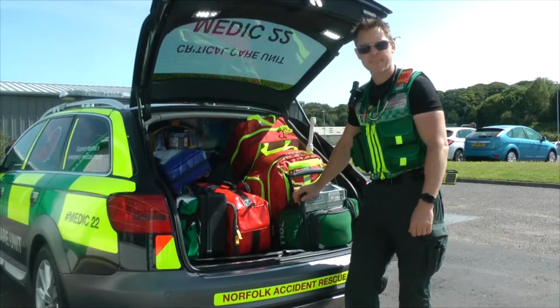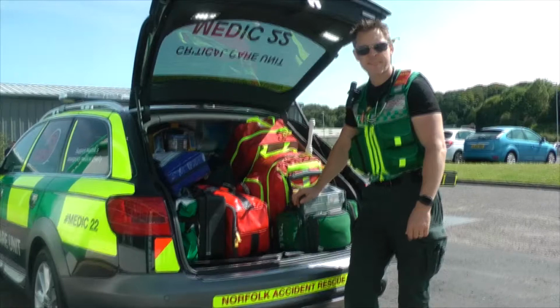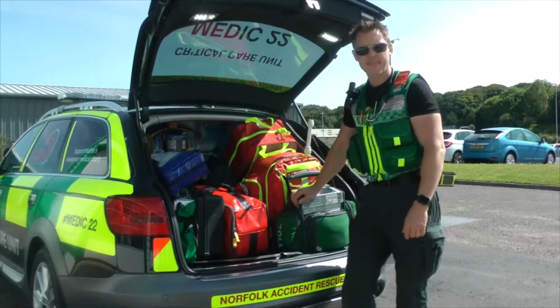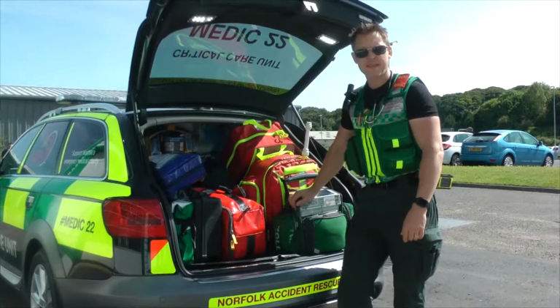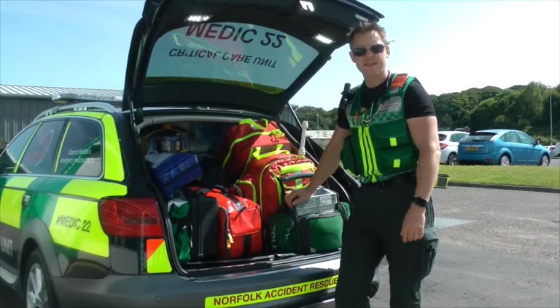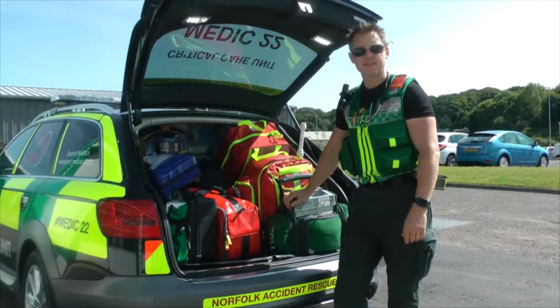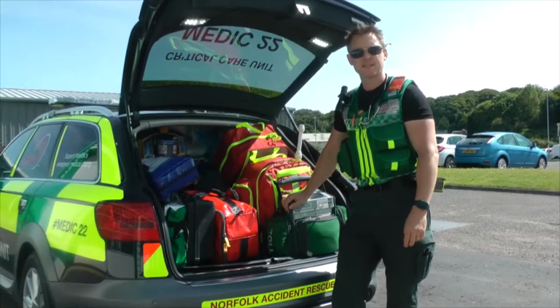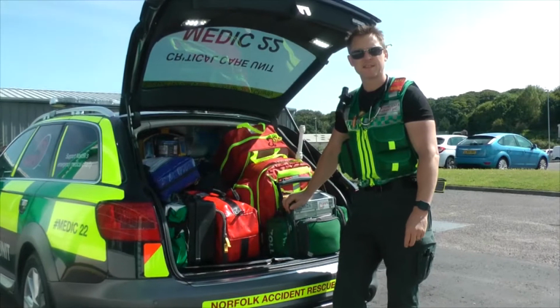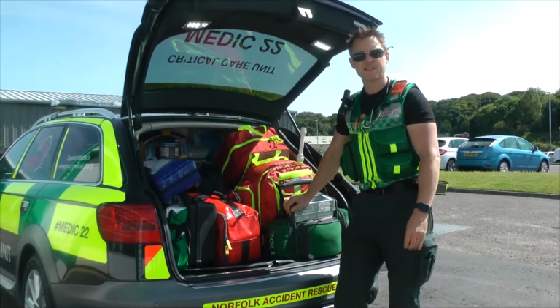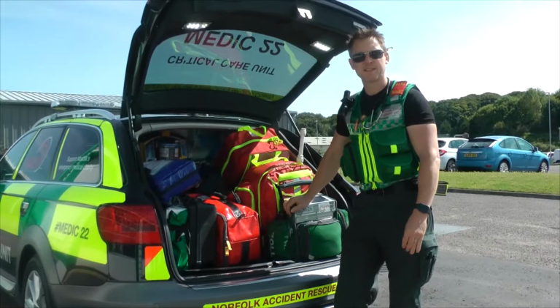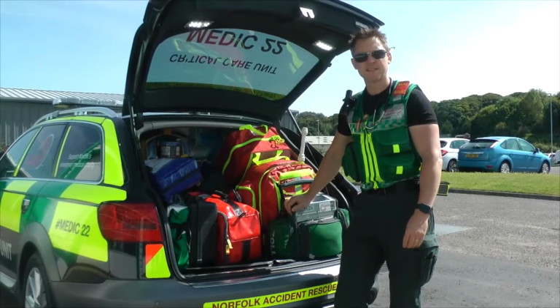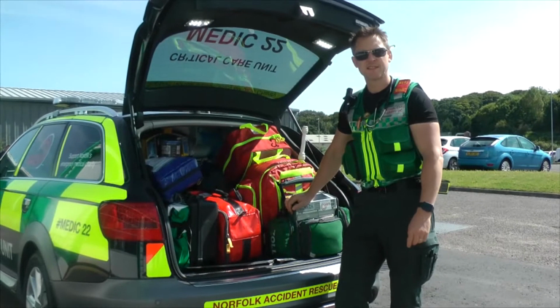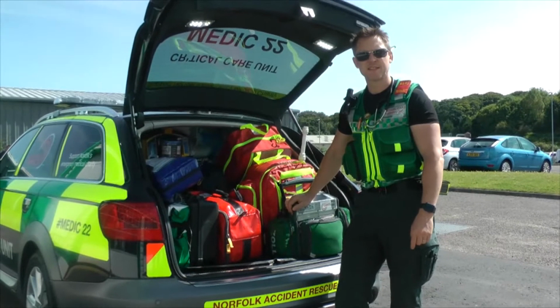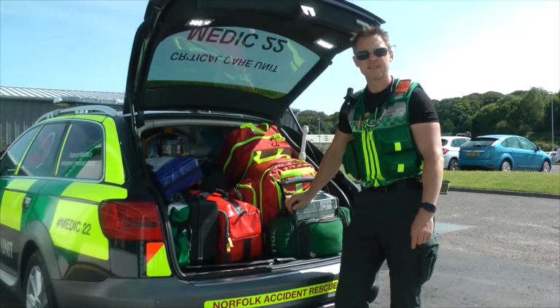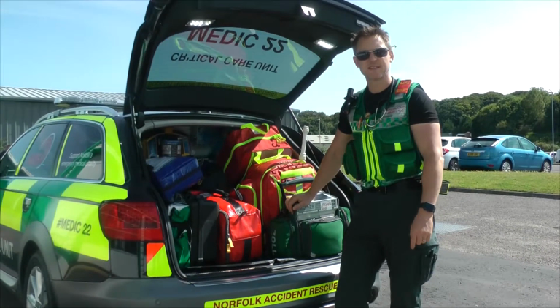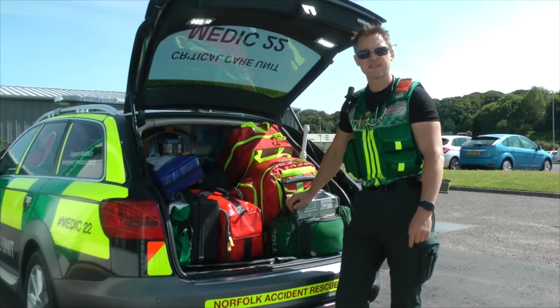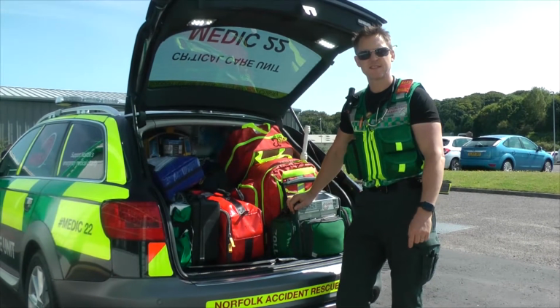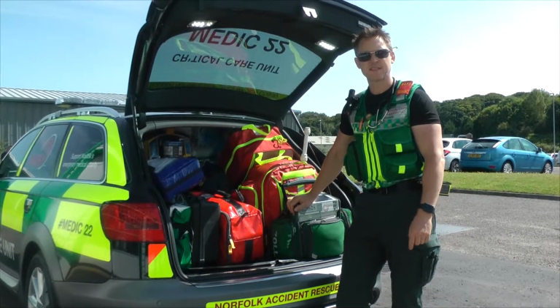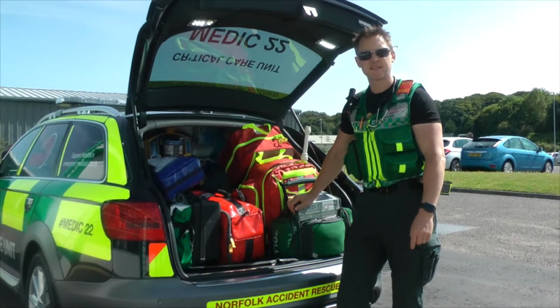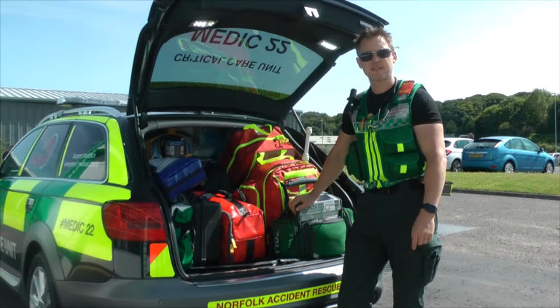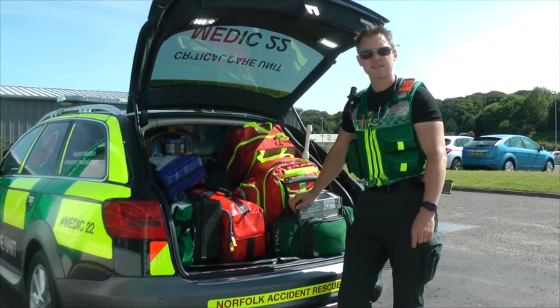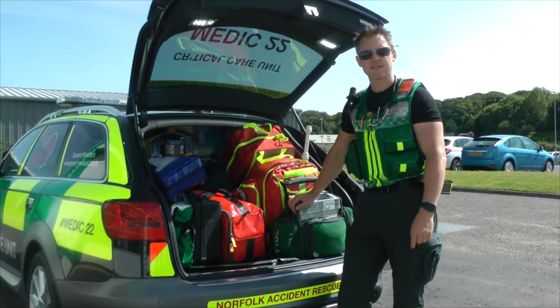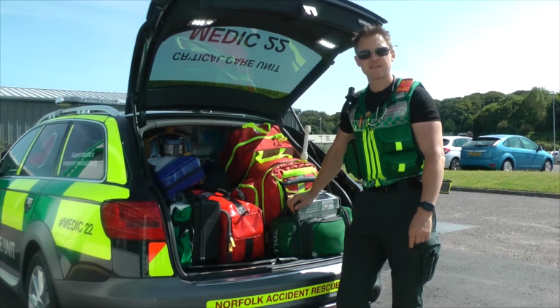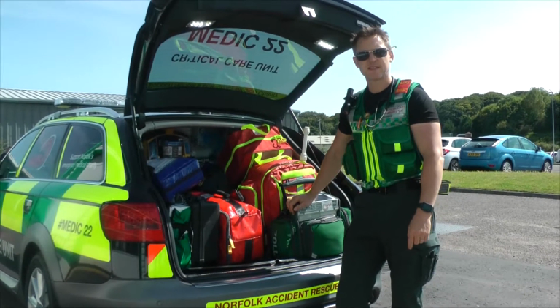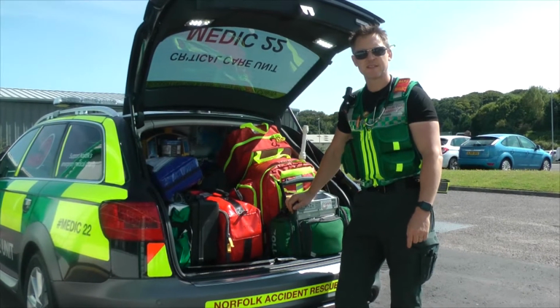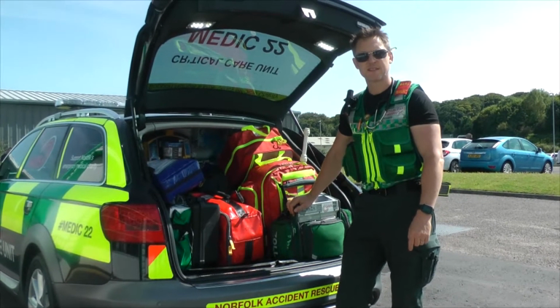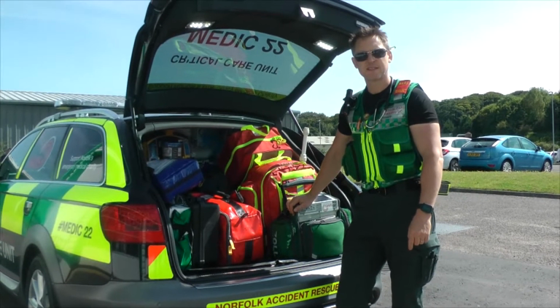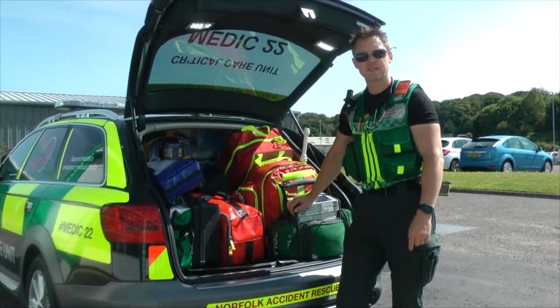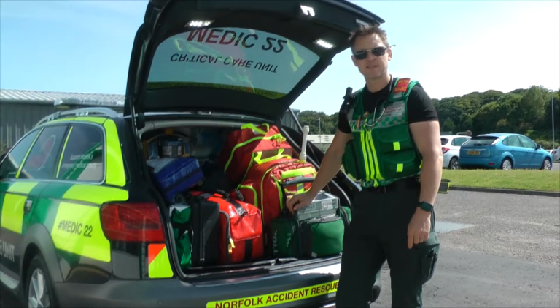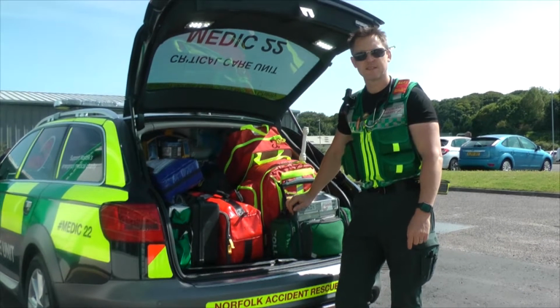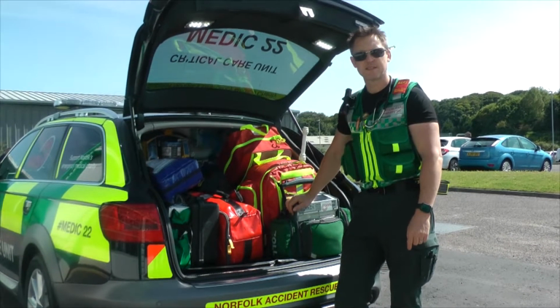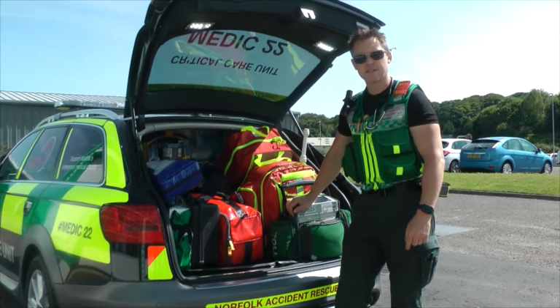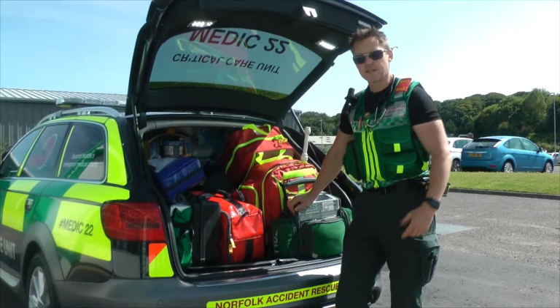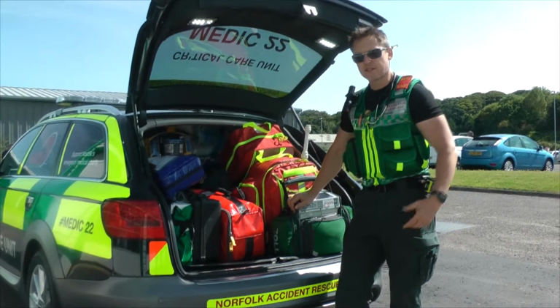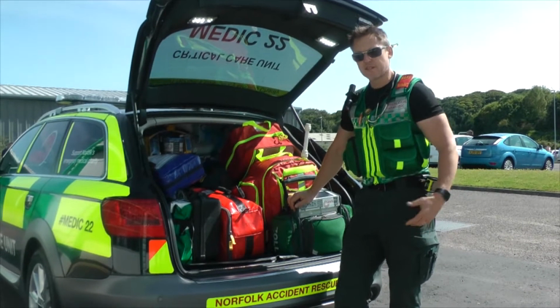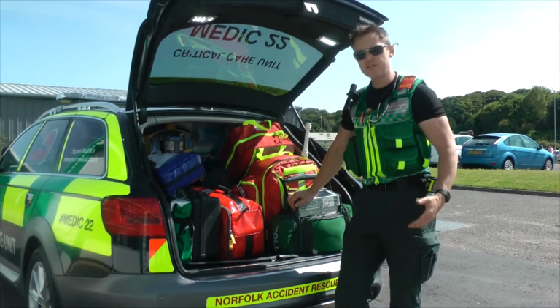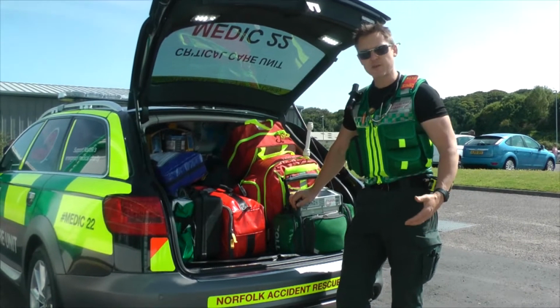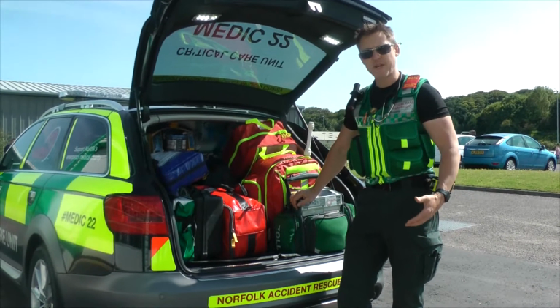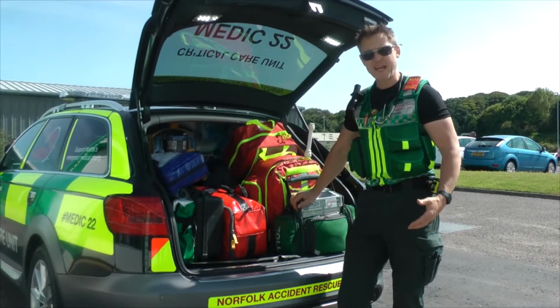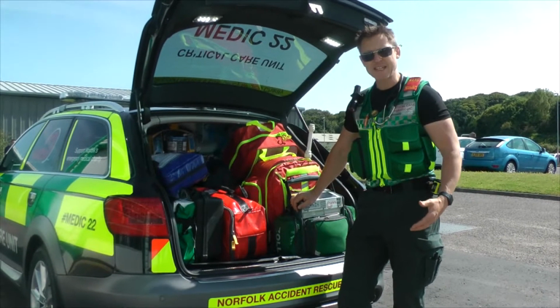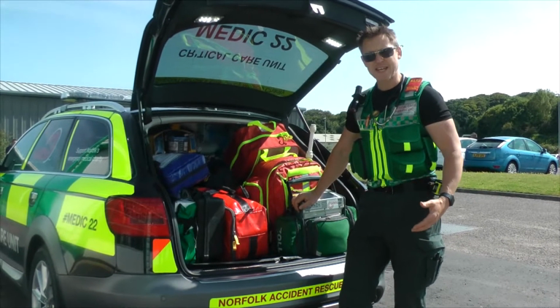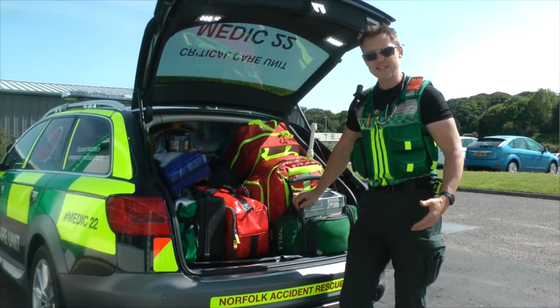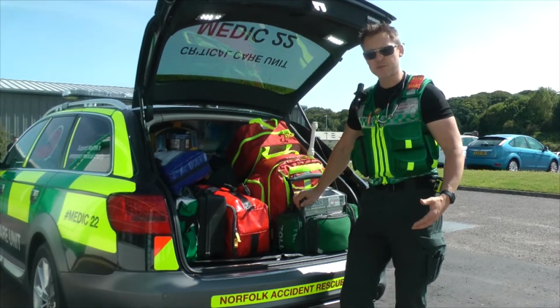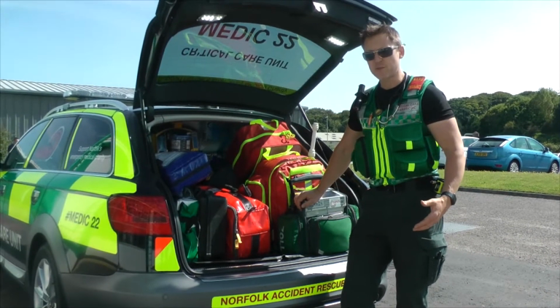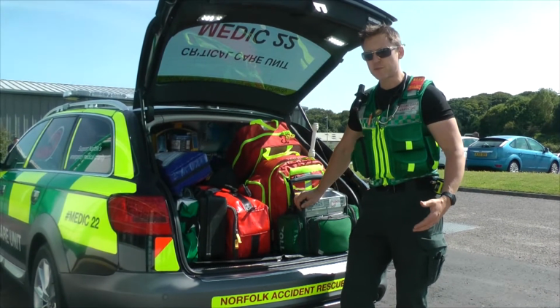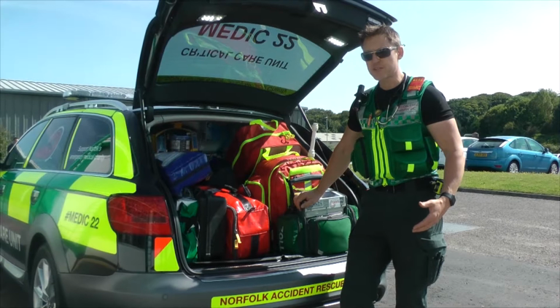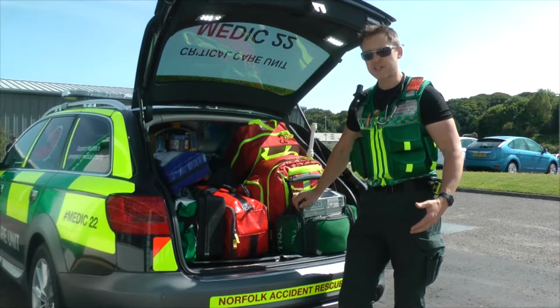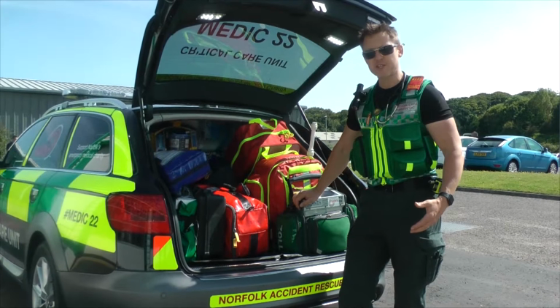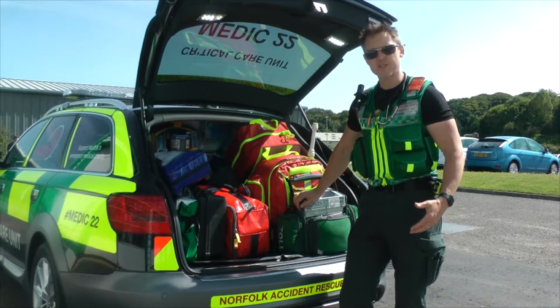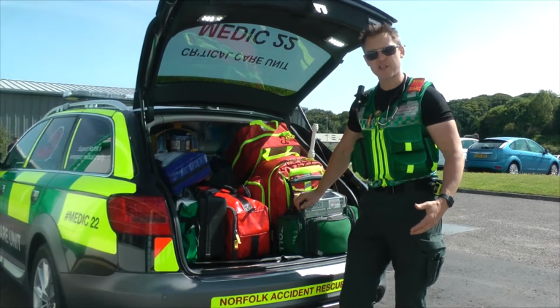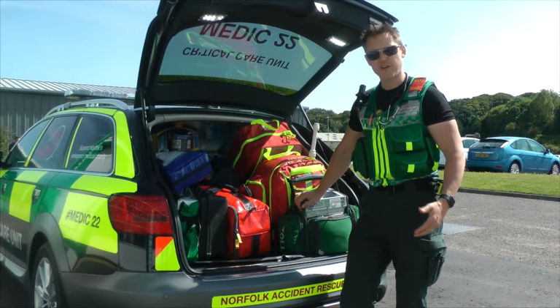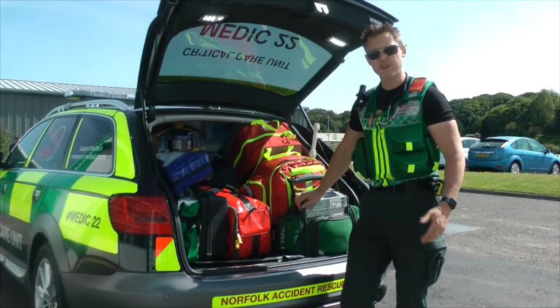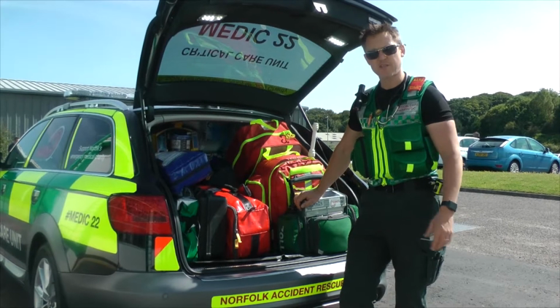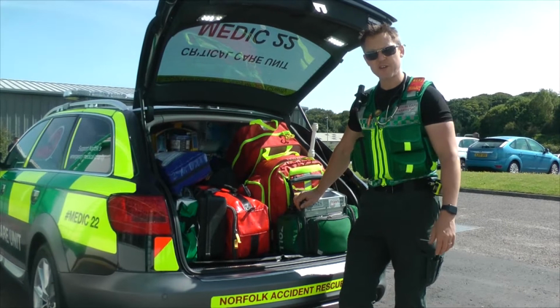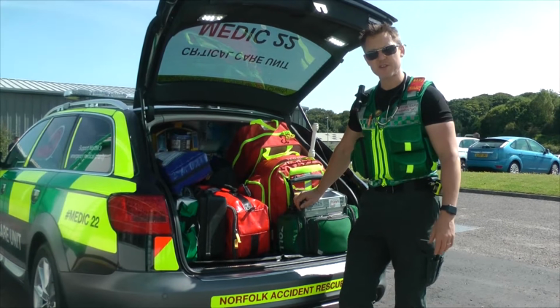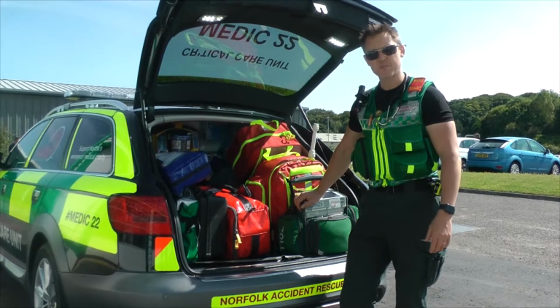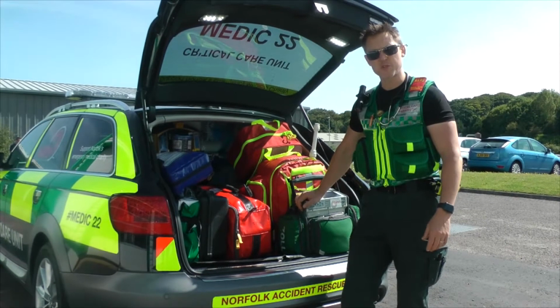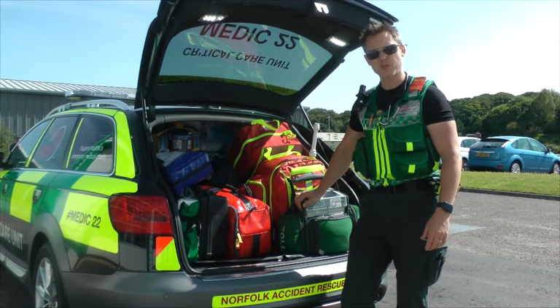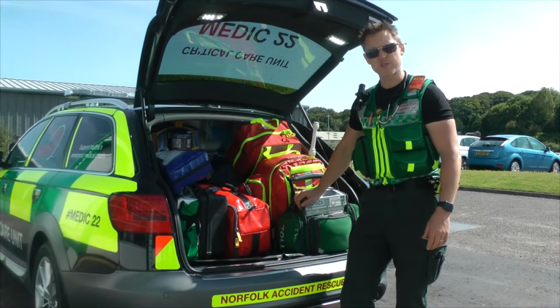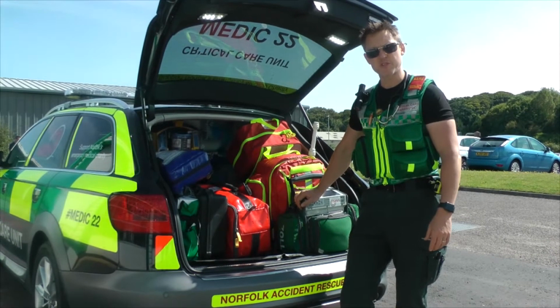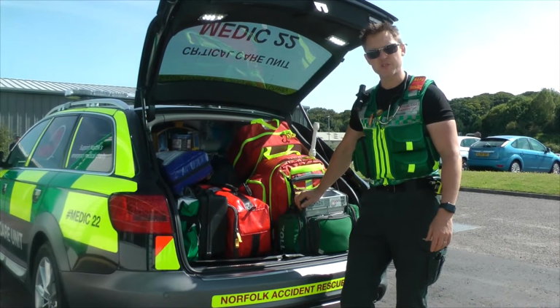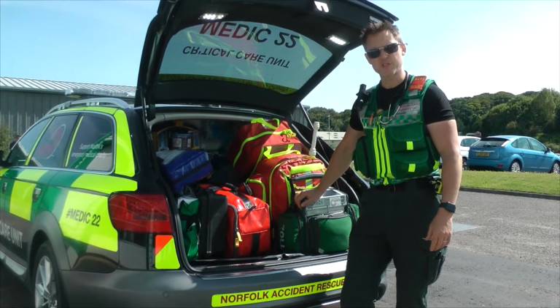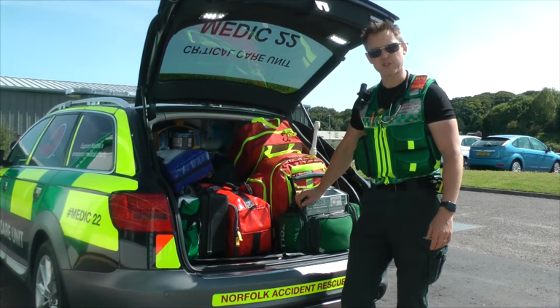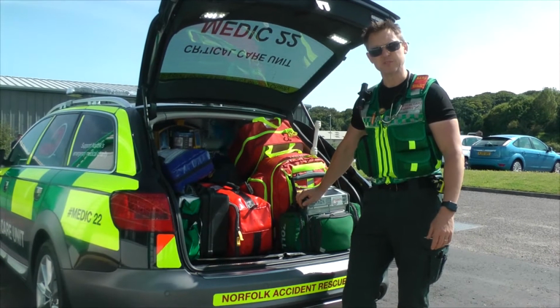What's the biggest category of call that the car gets called out to? The critical care desk will send this to cardiac arrest the majority of the time.